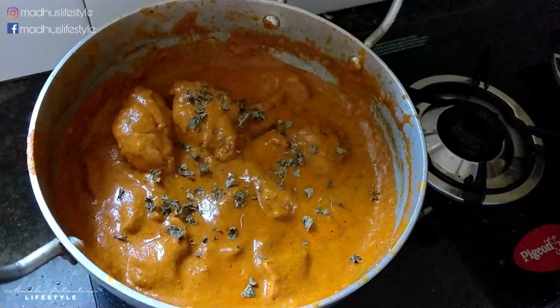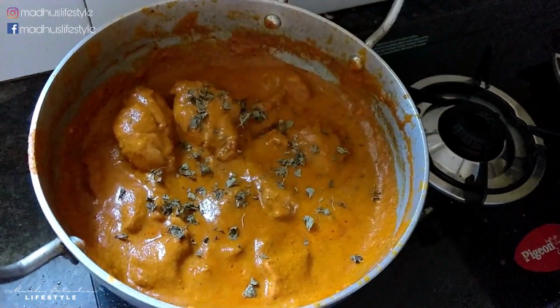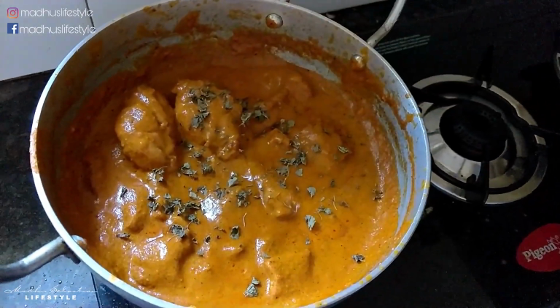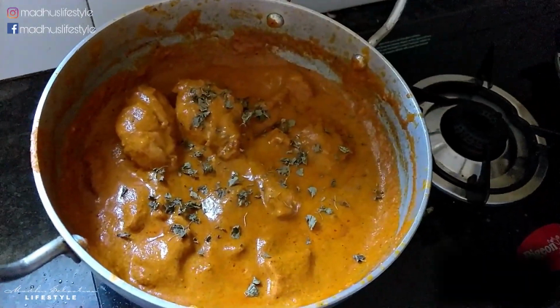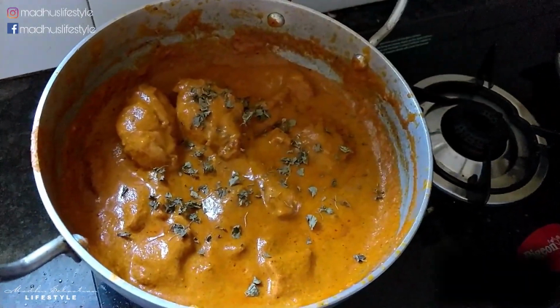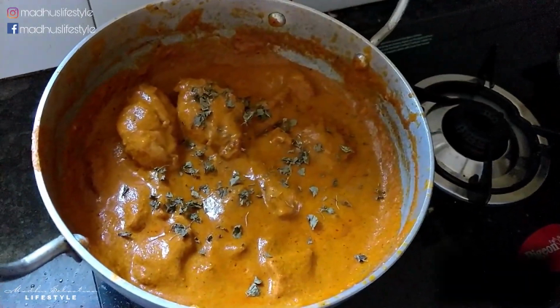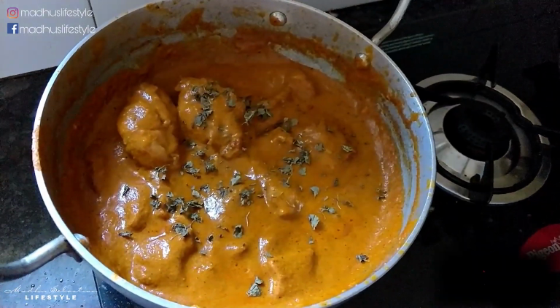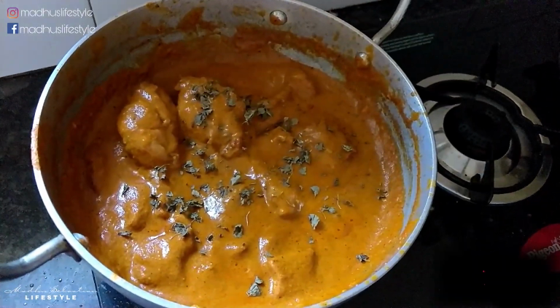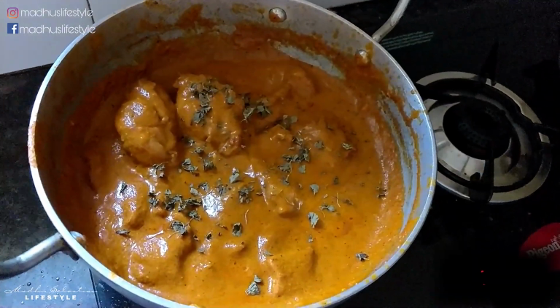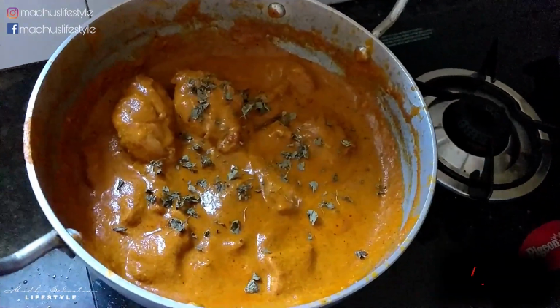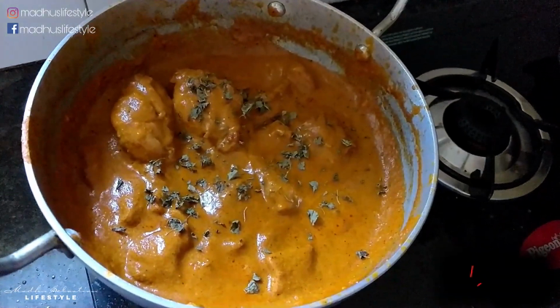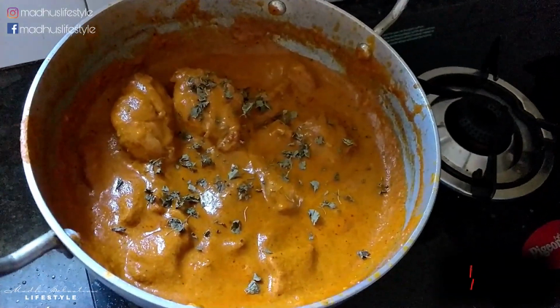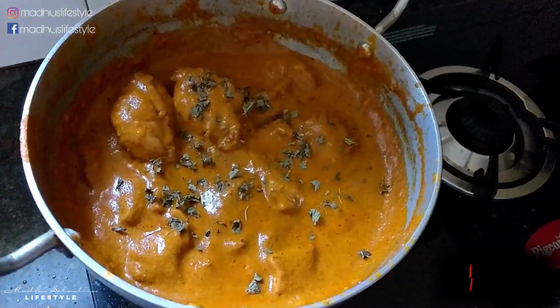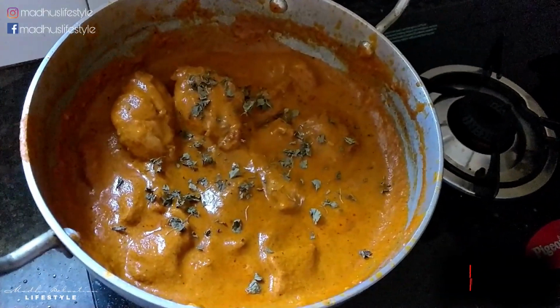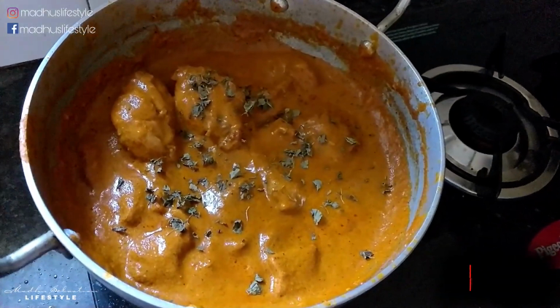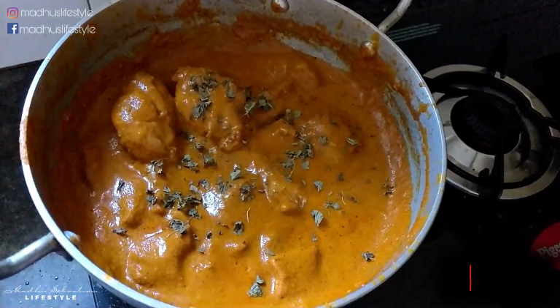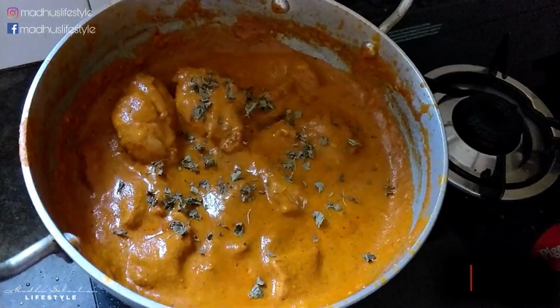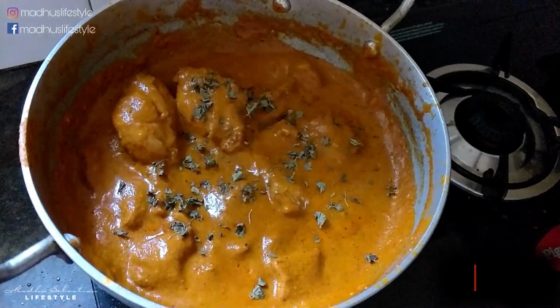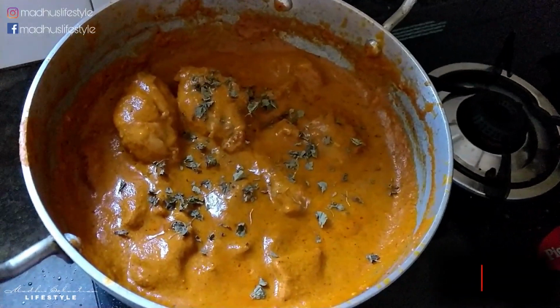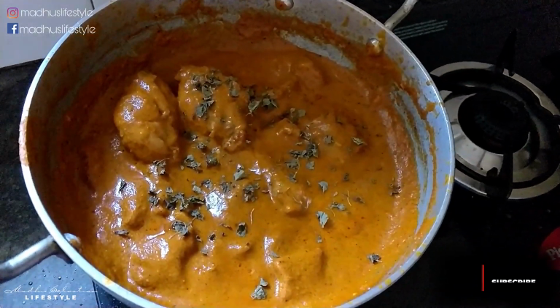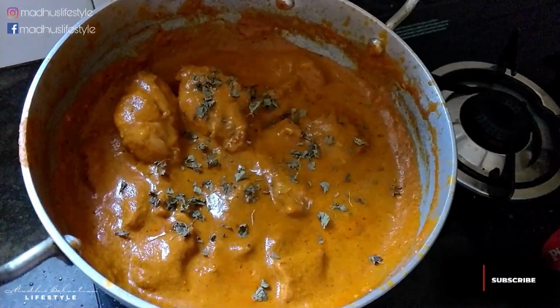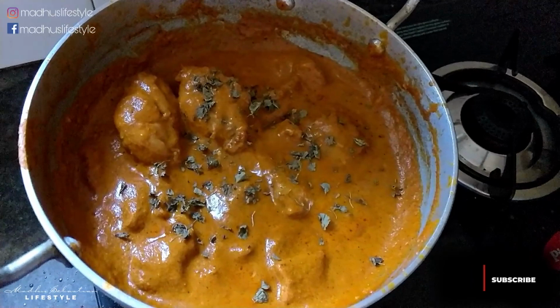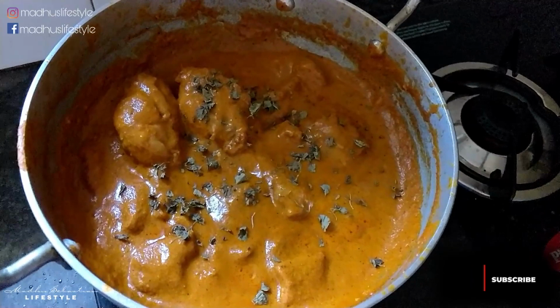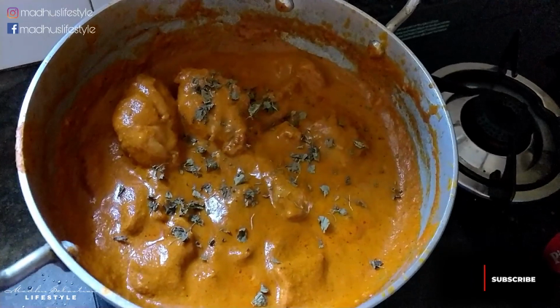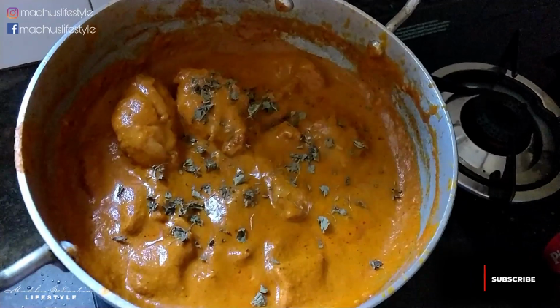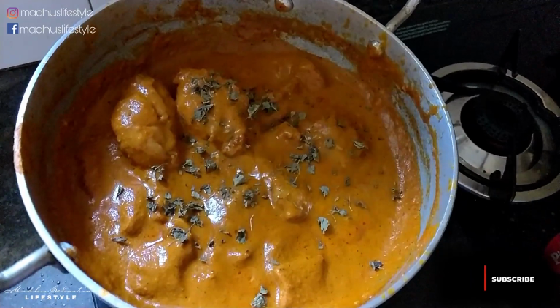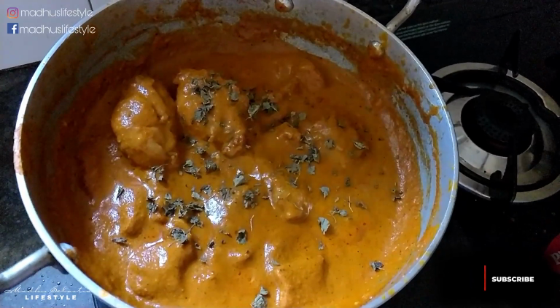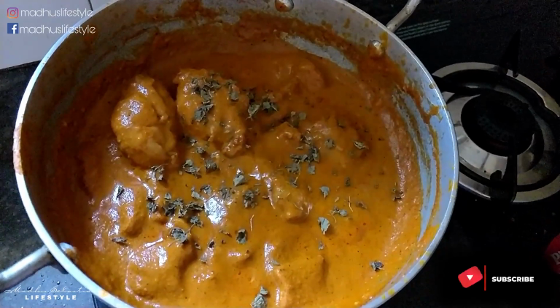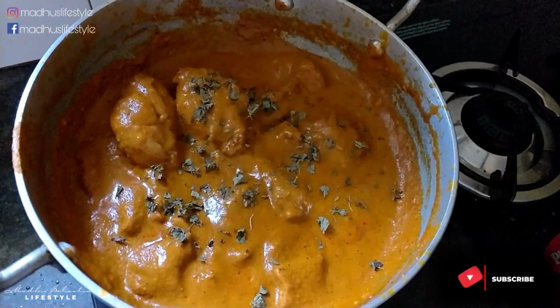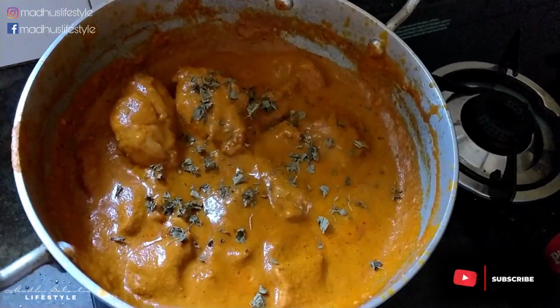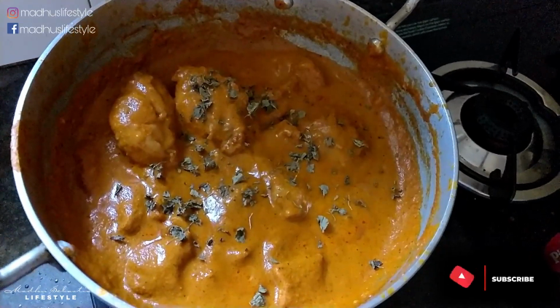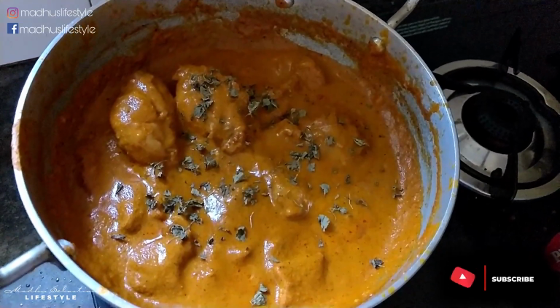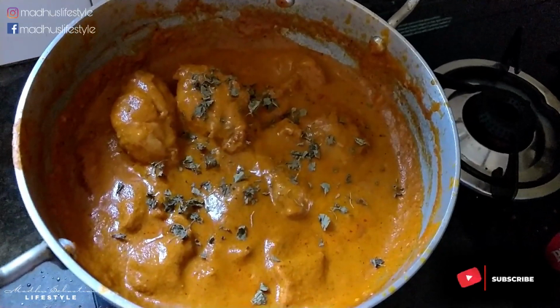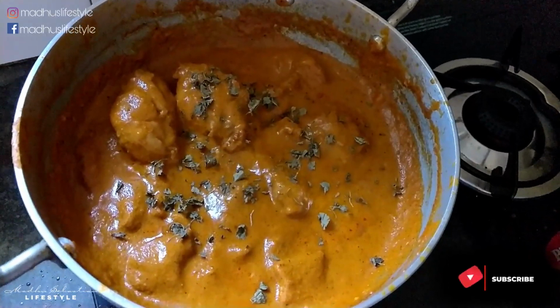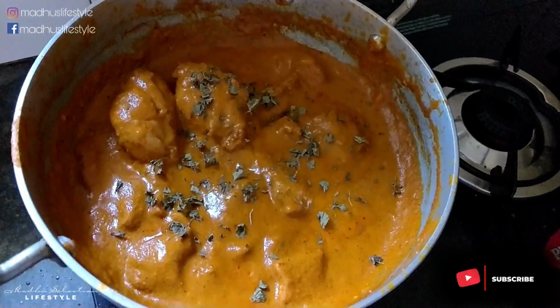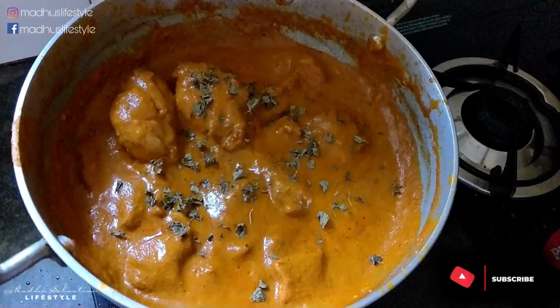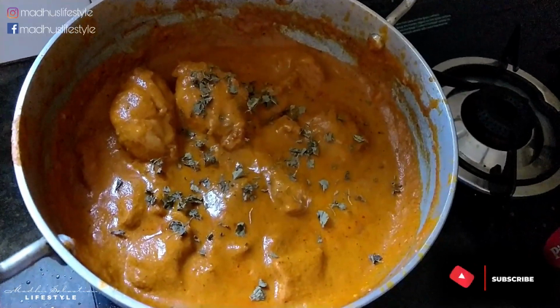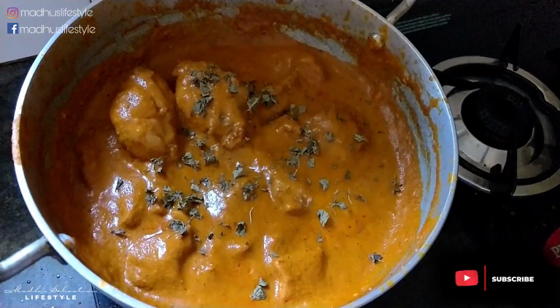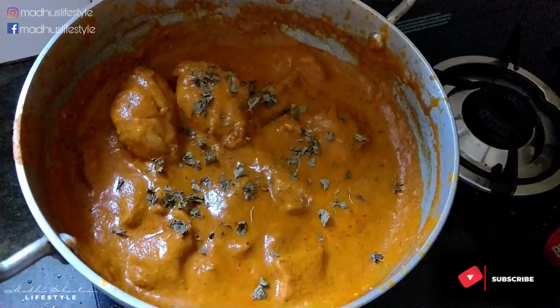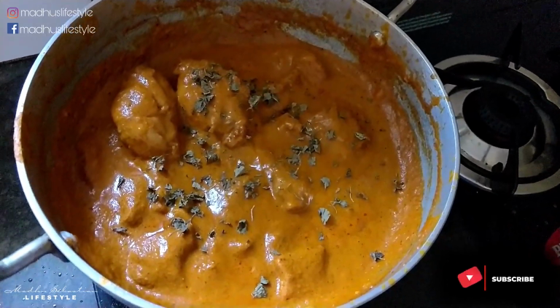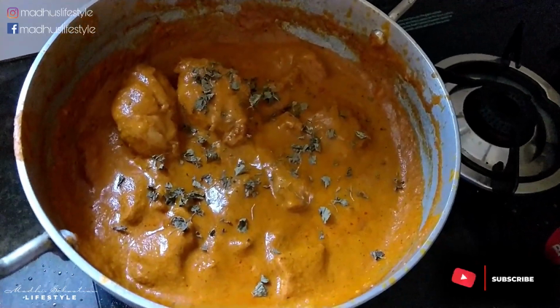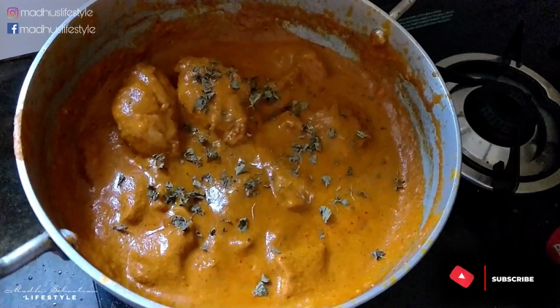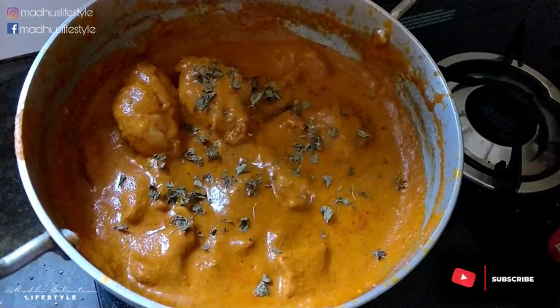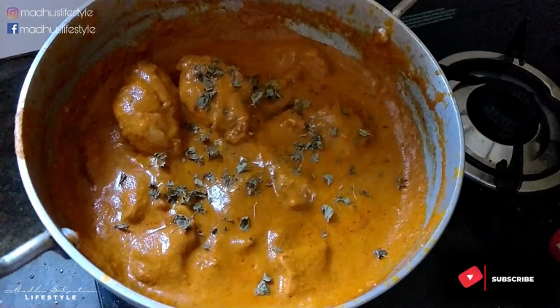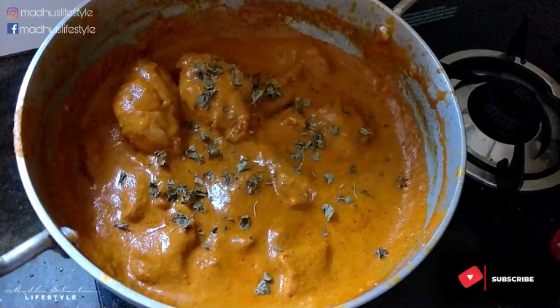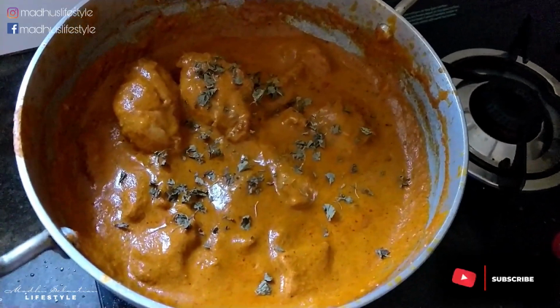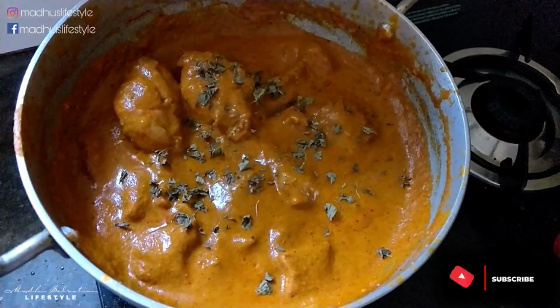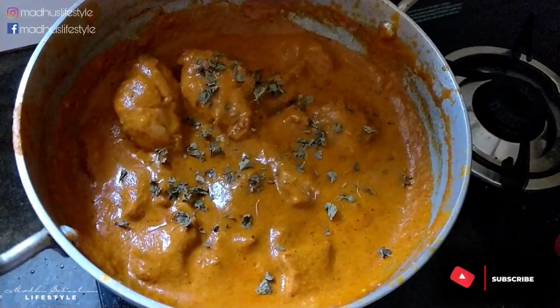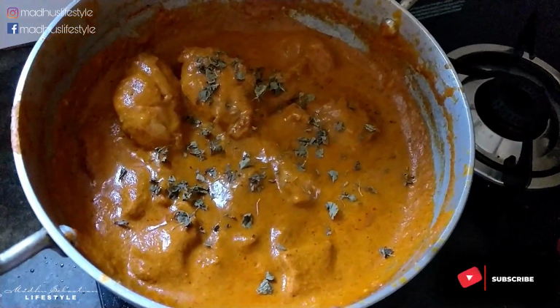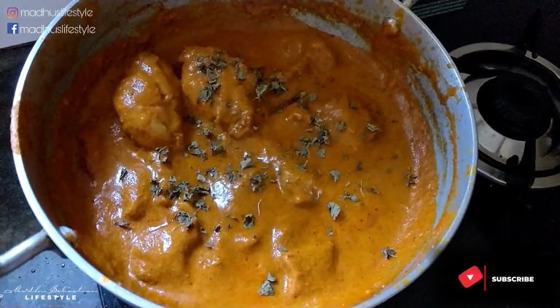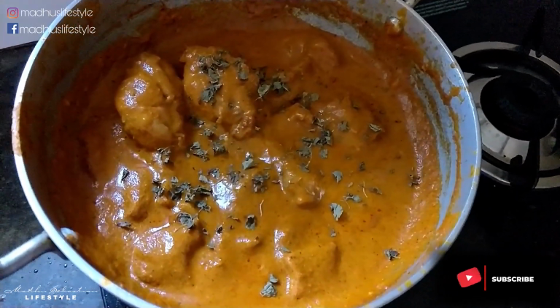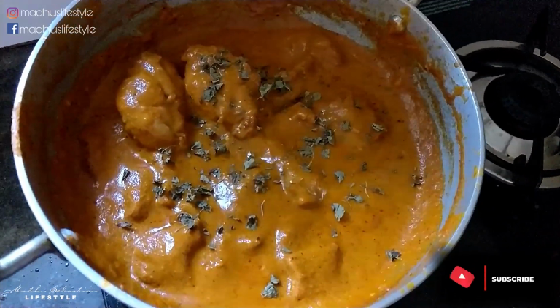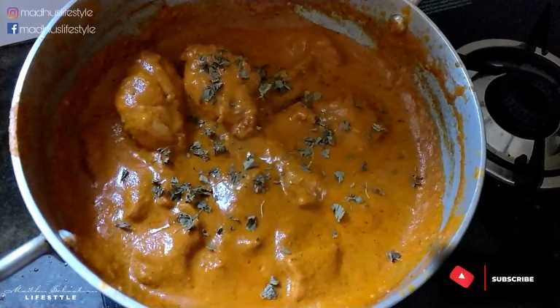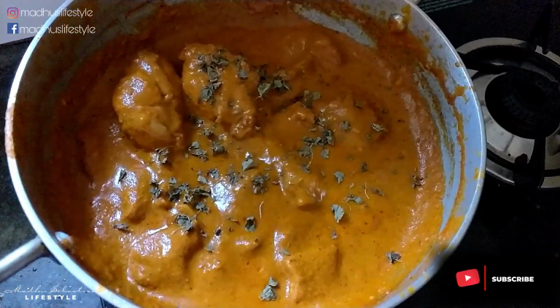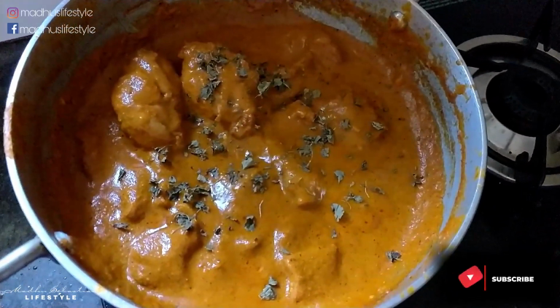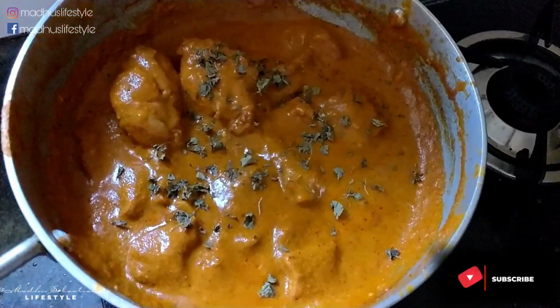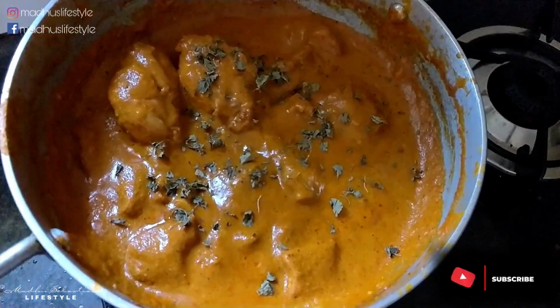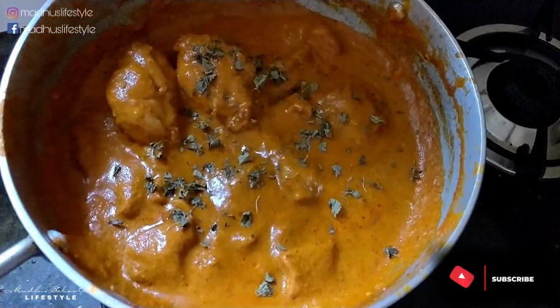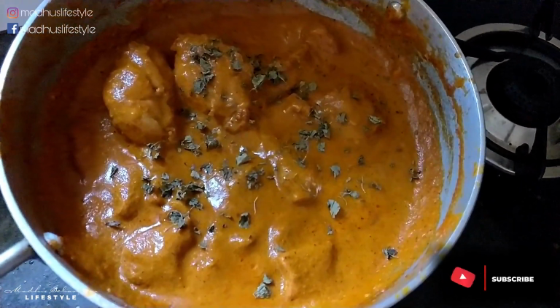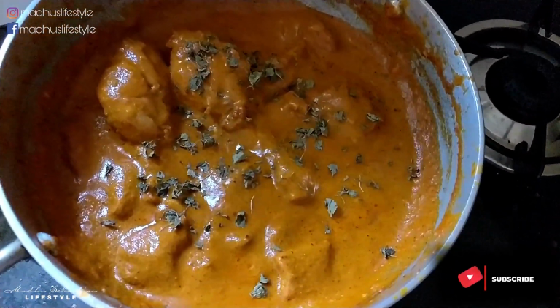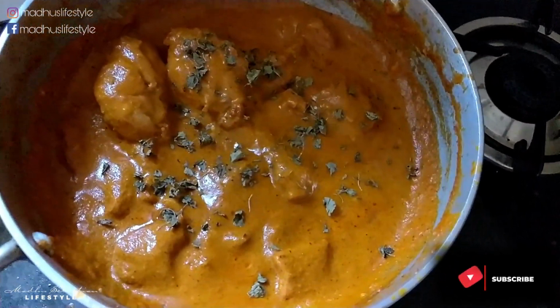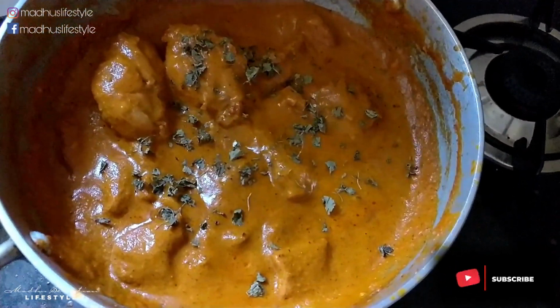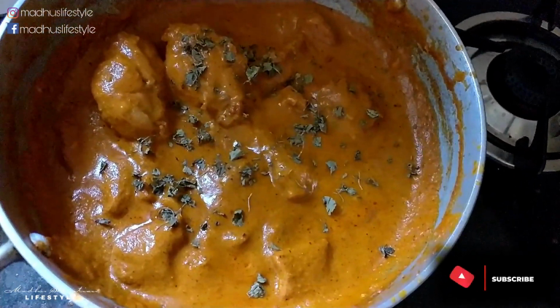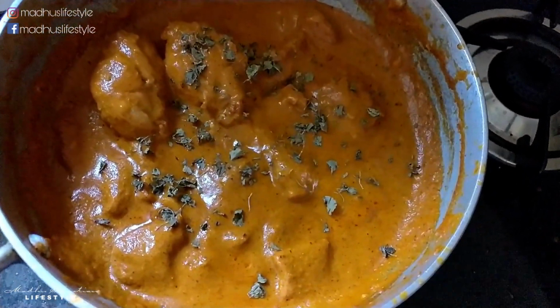This recipe is very simple. If you want to try it, please like, share, and subscribe, and click the bell icon. Bye!